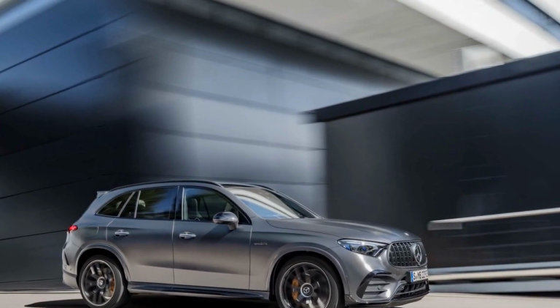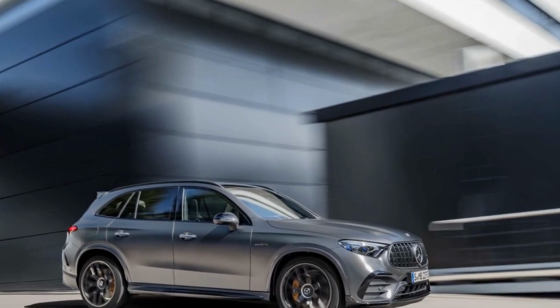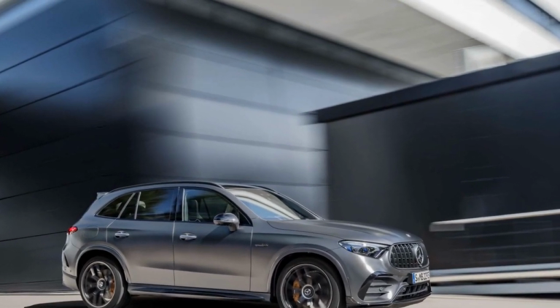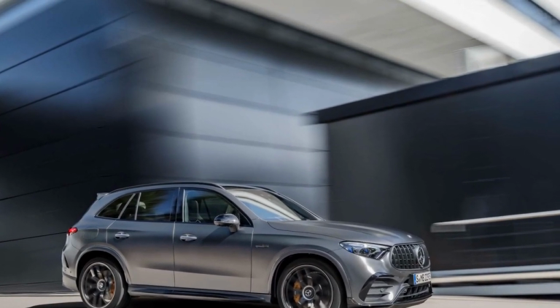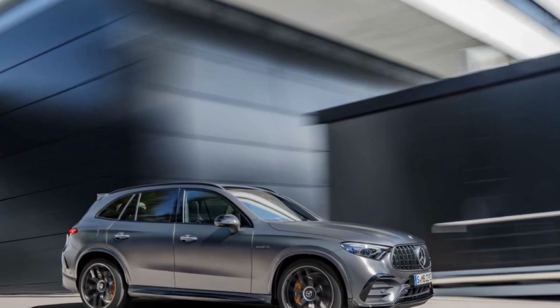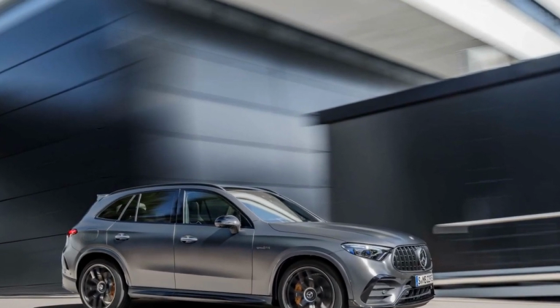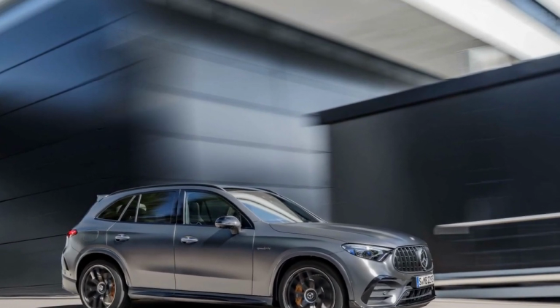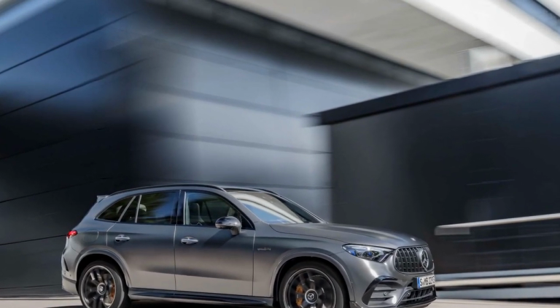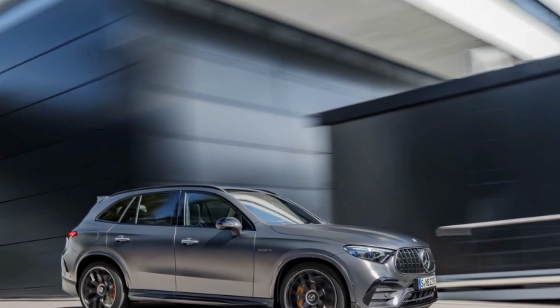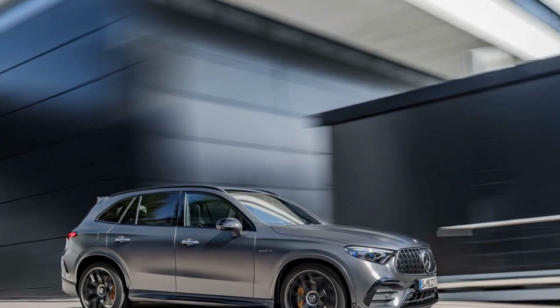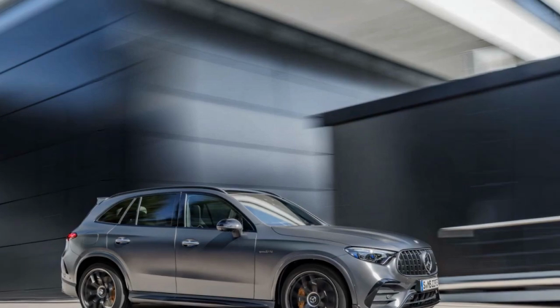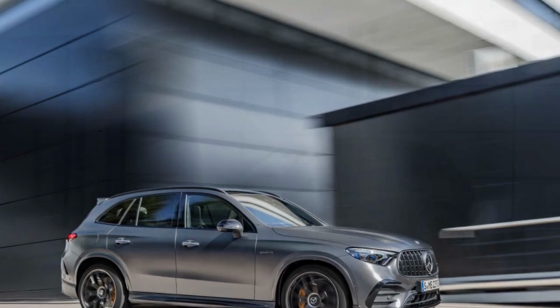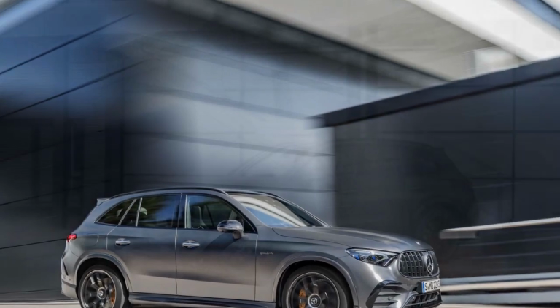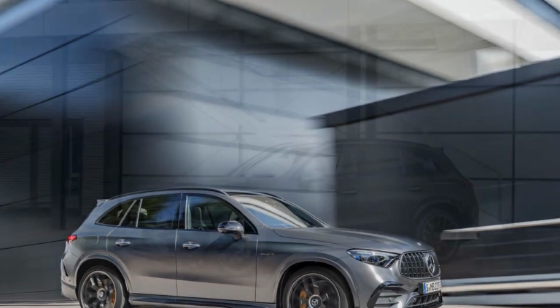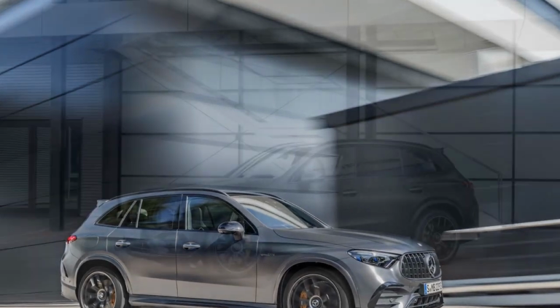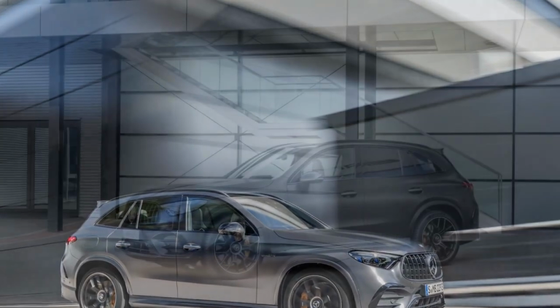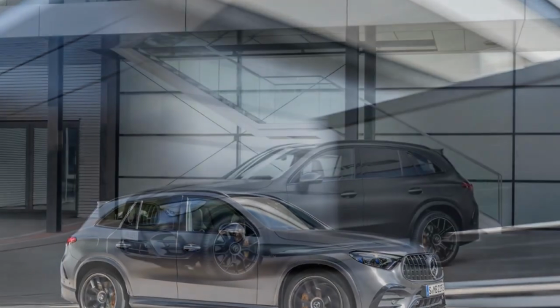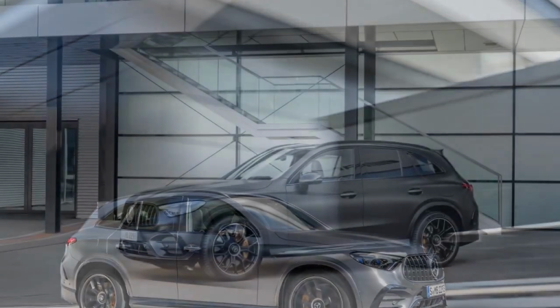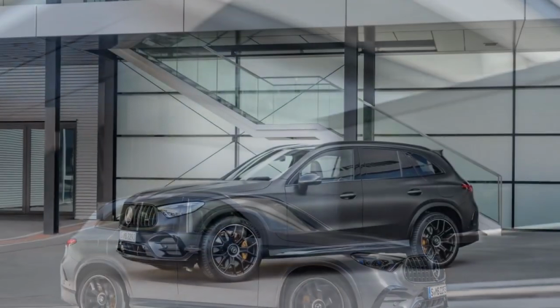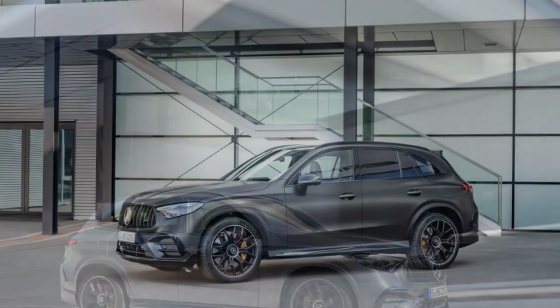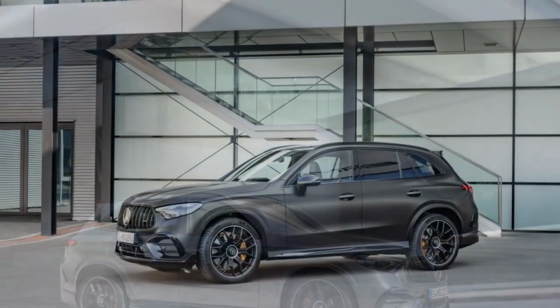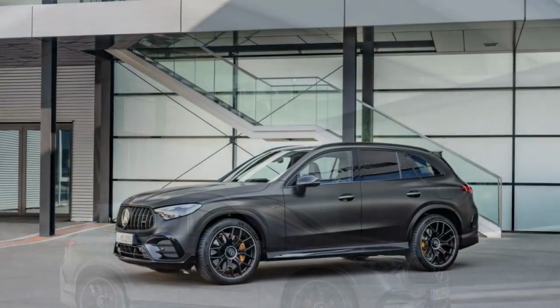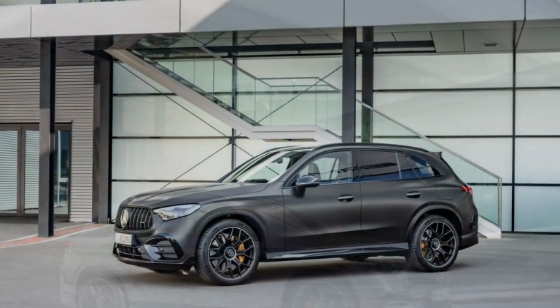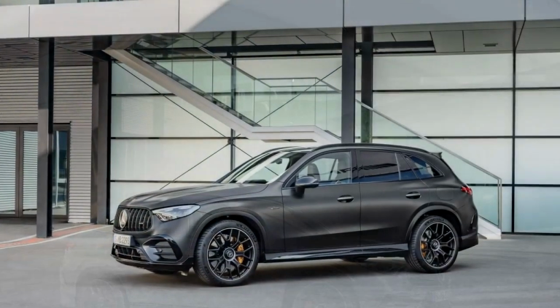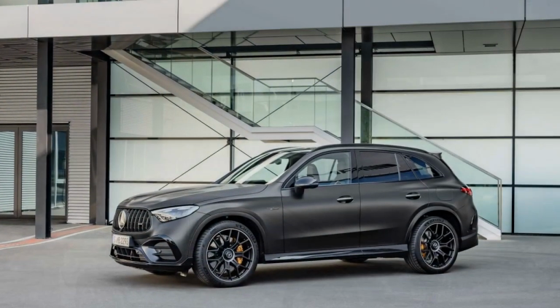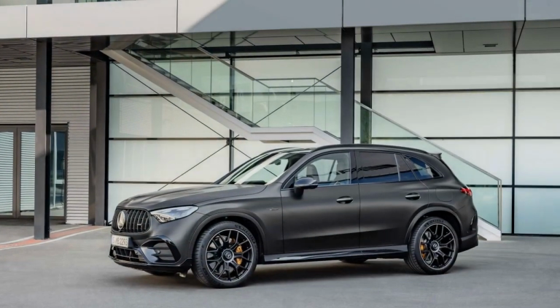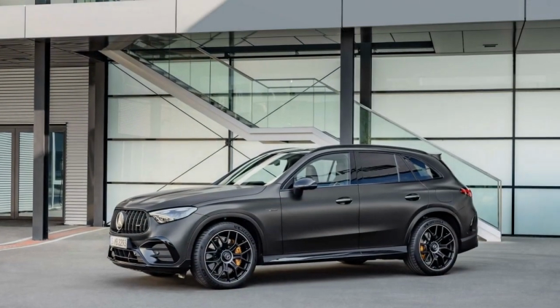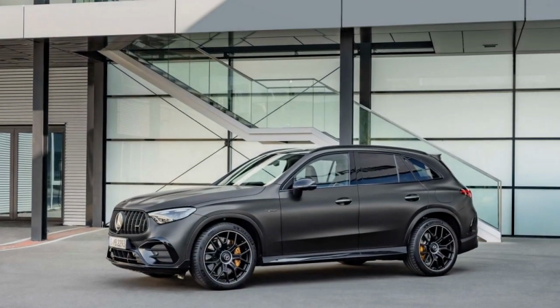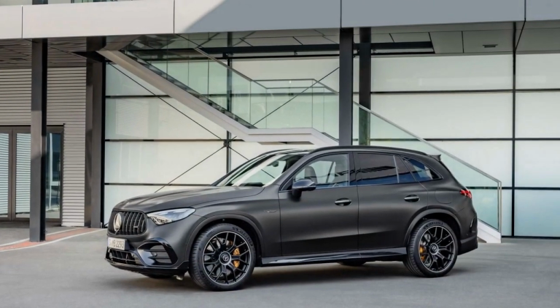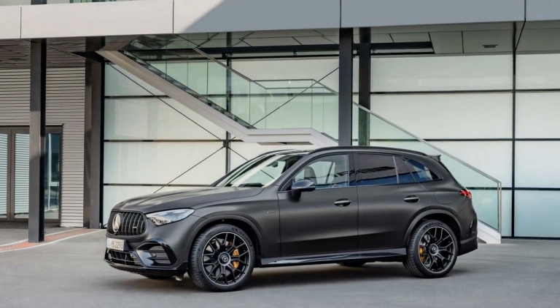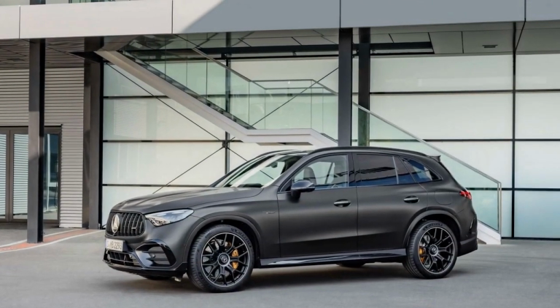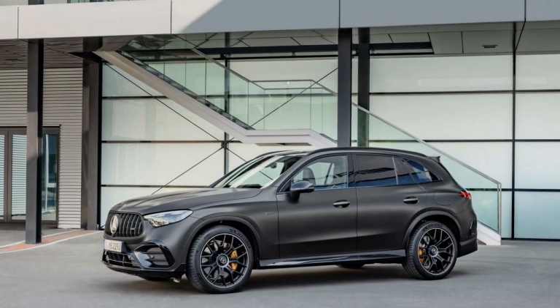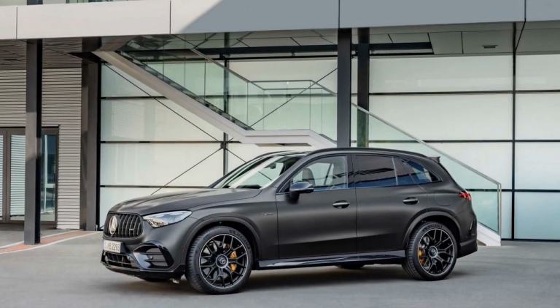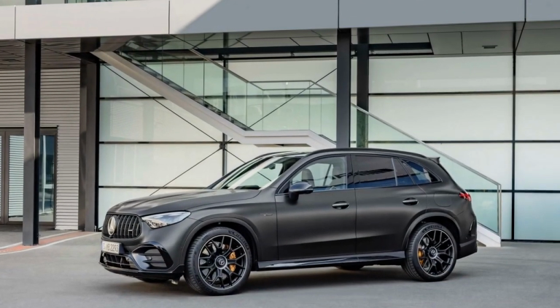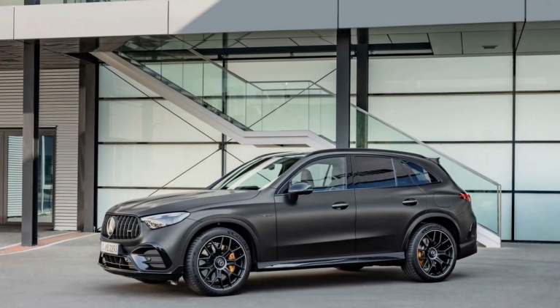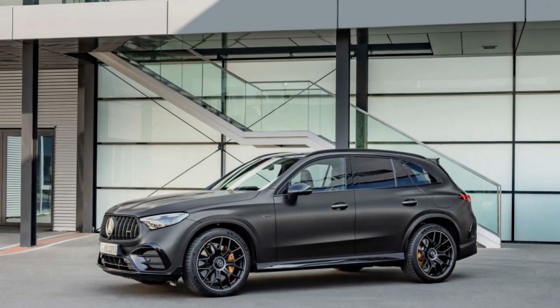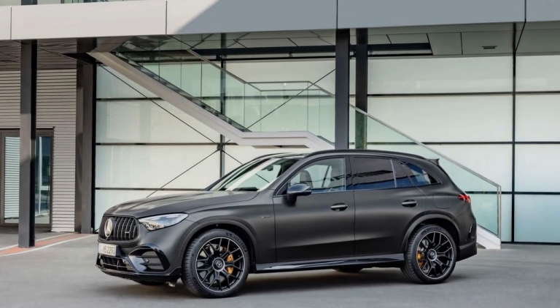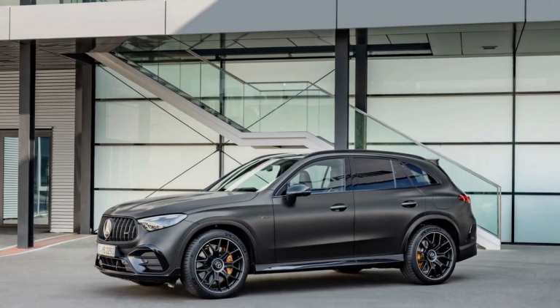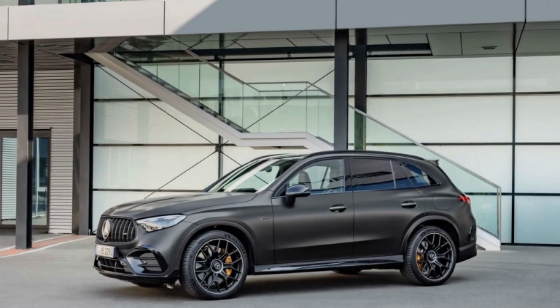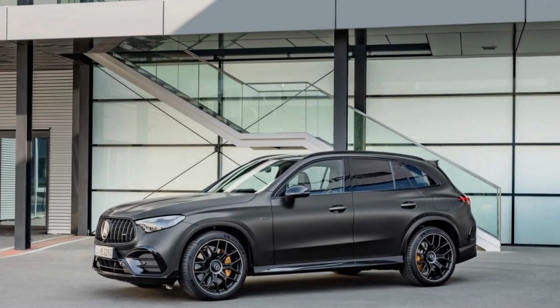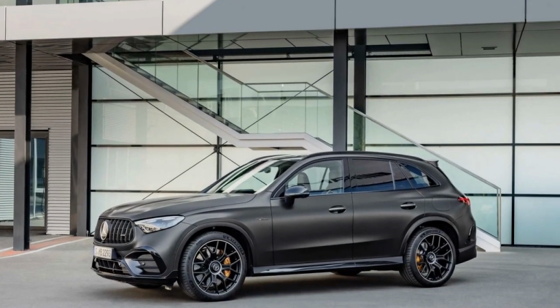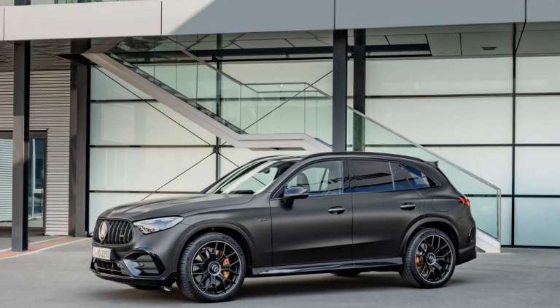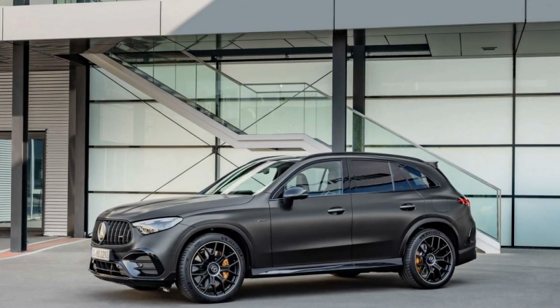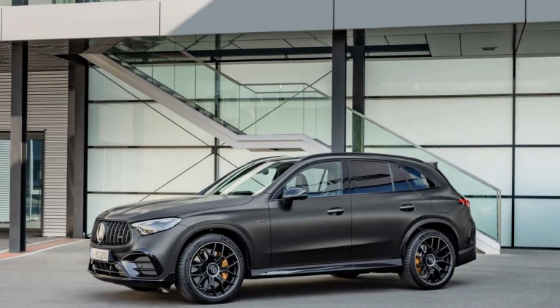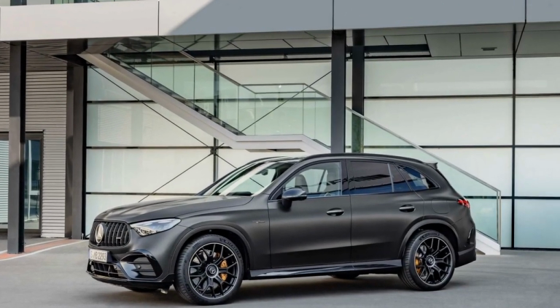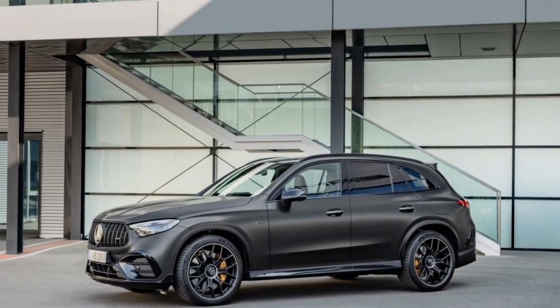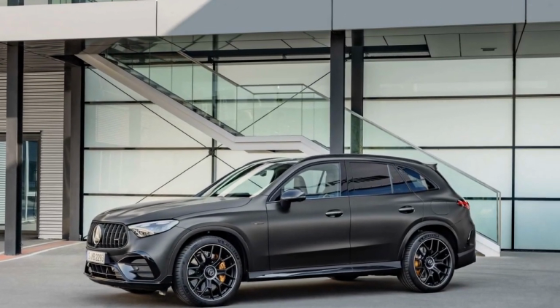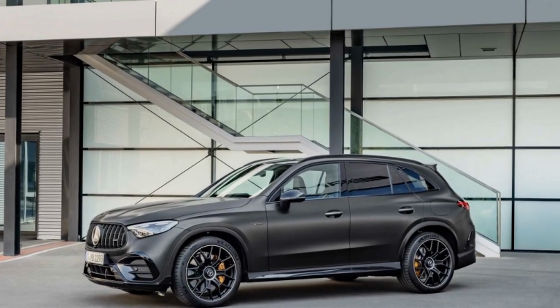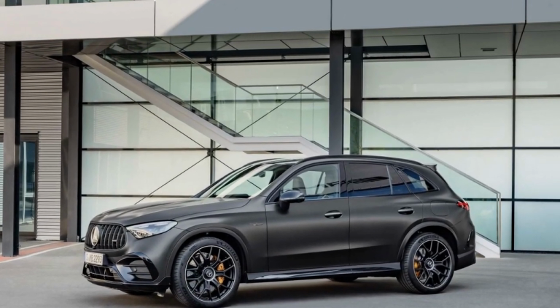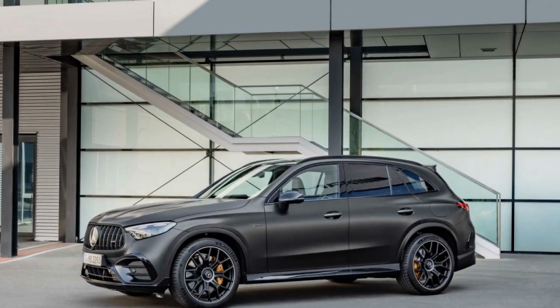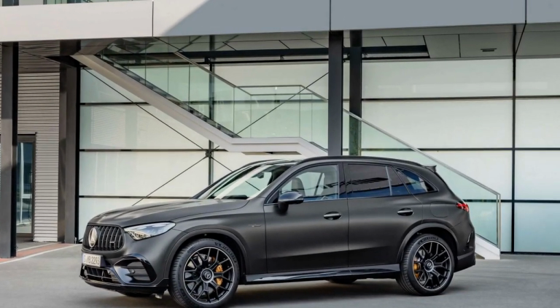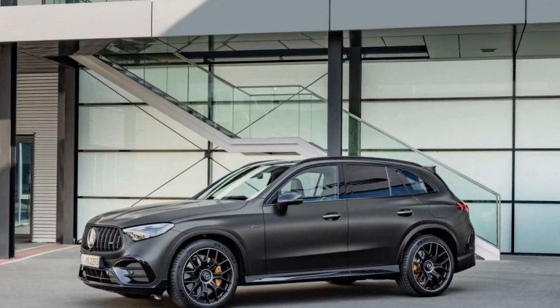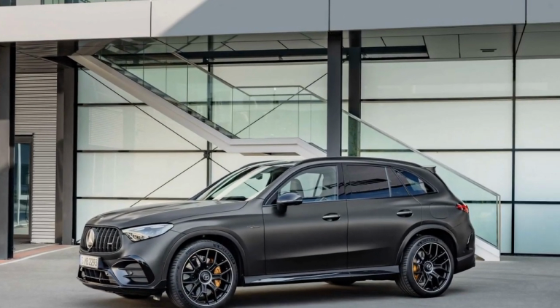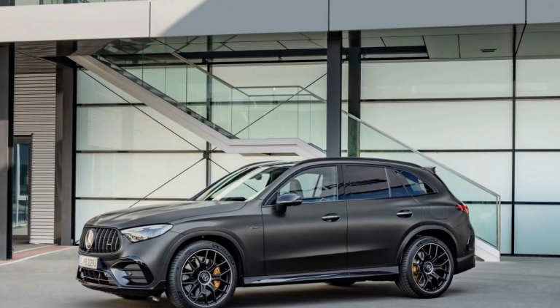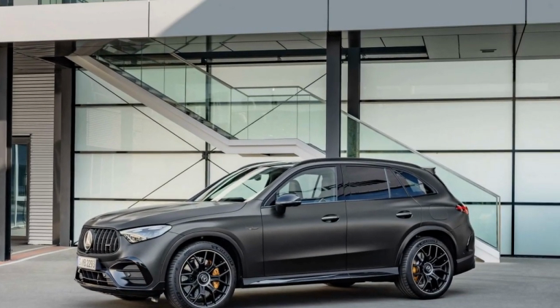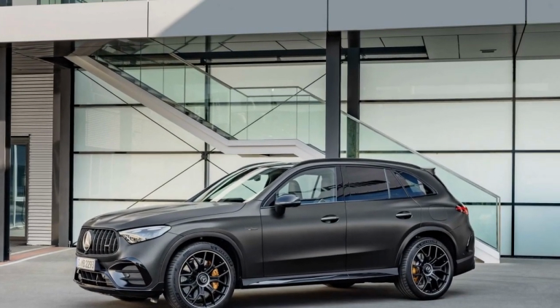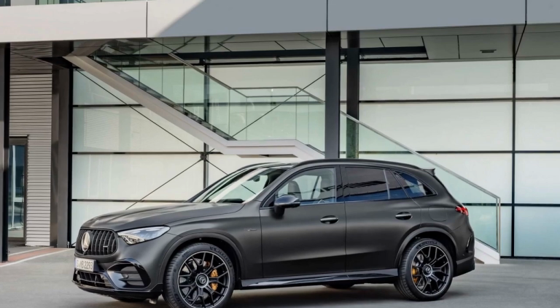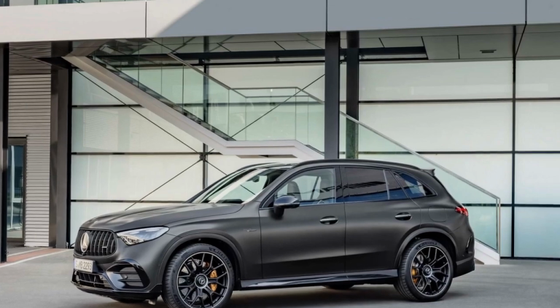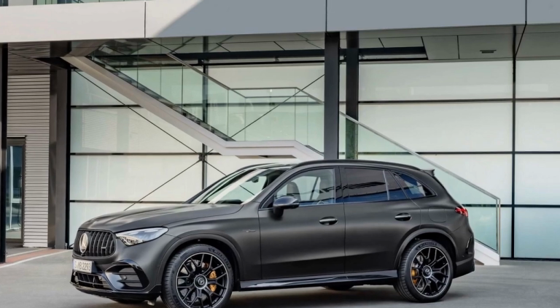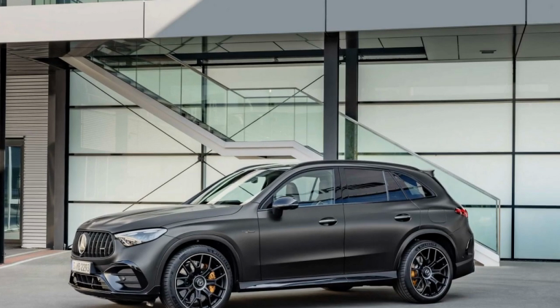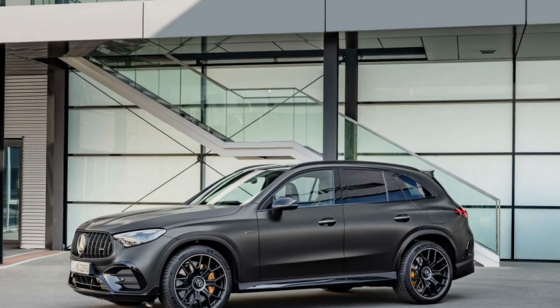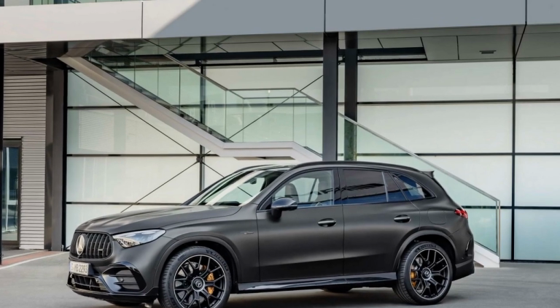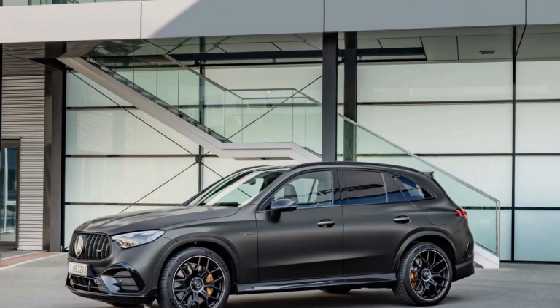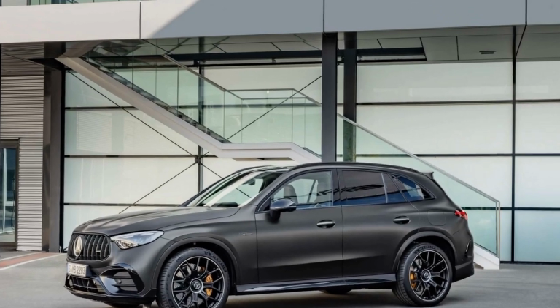Braking performance. The SUV comes with high-performance brakes, ensuring efficient and precise stopping power, which is crucial for a vehicle with such impressive acceleration capabilities.